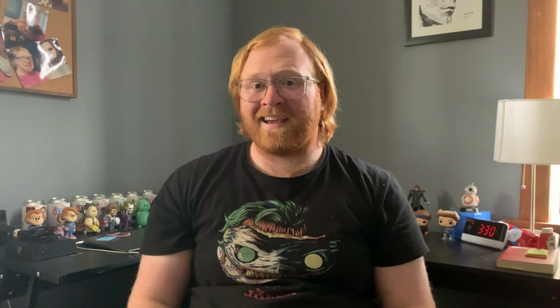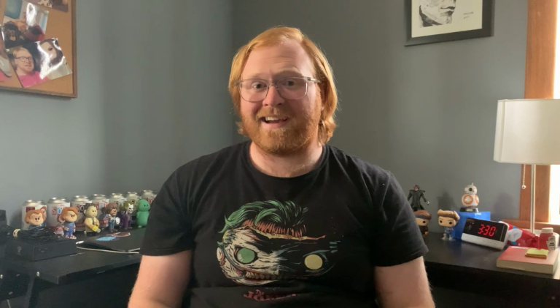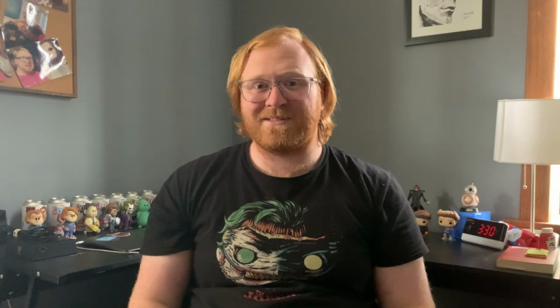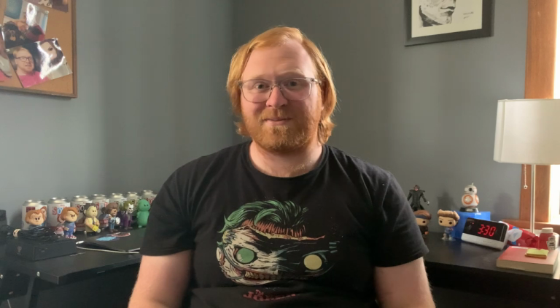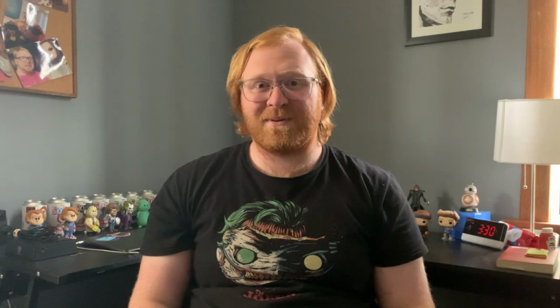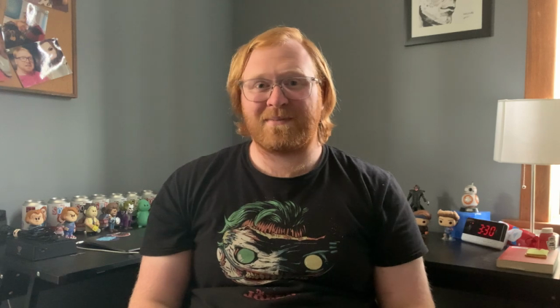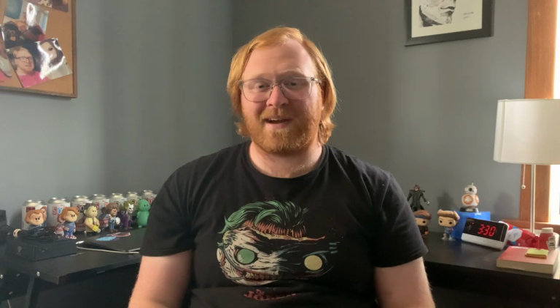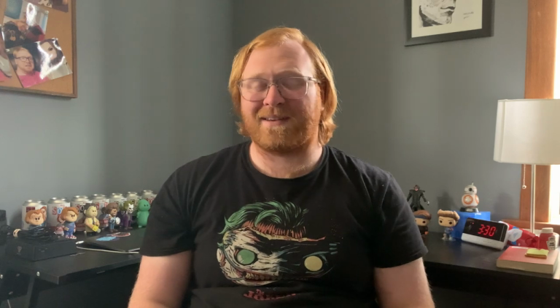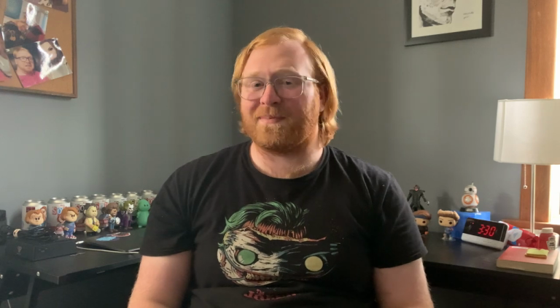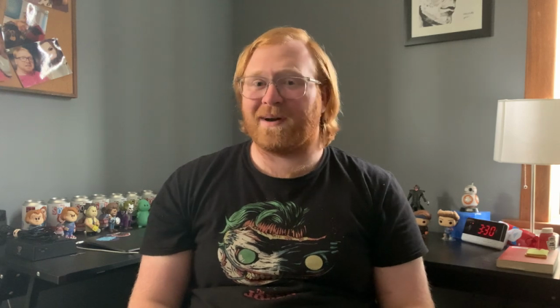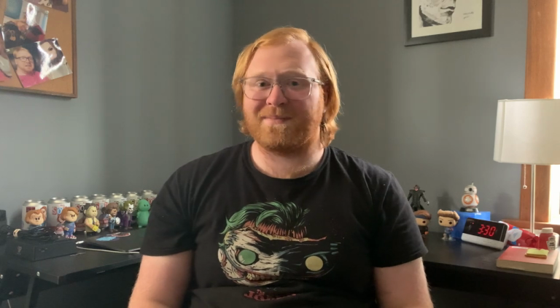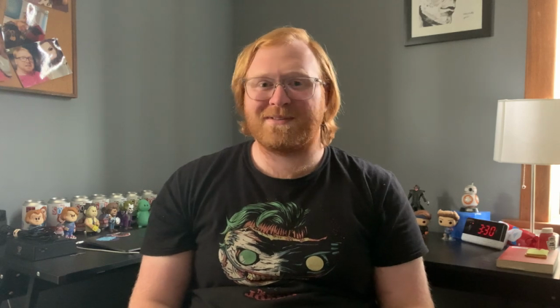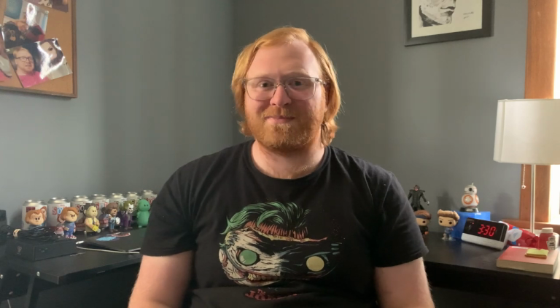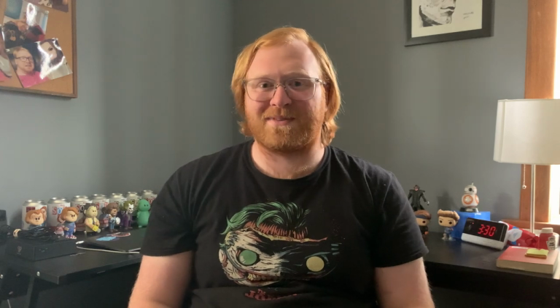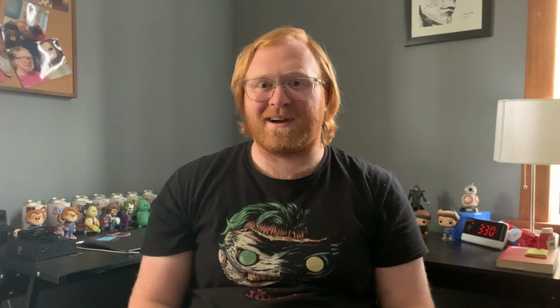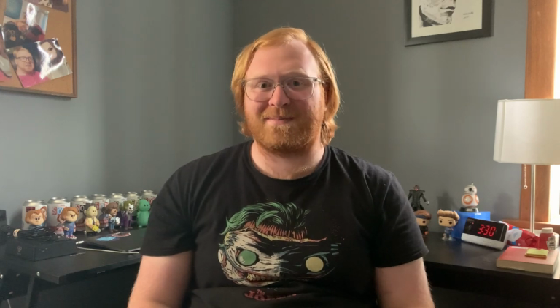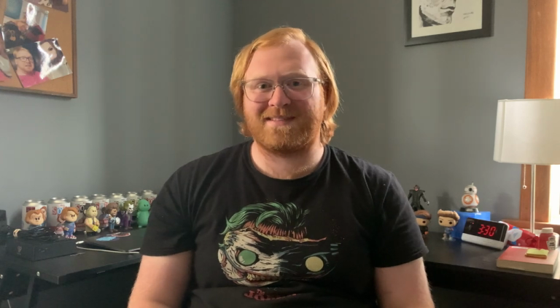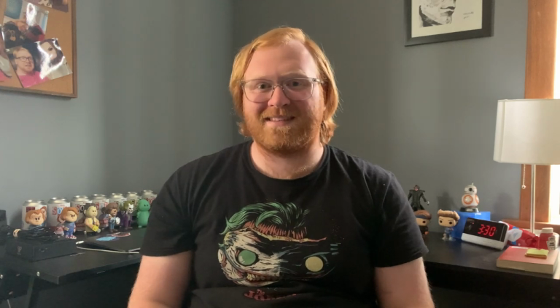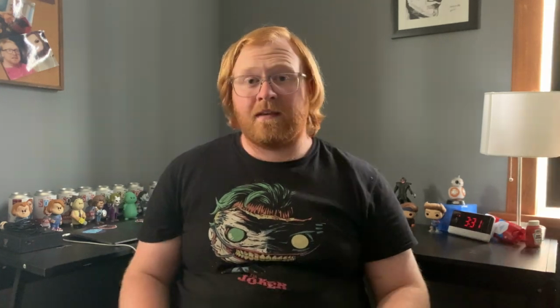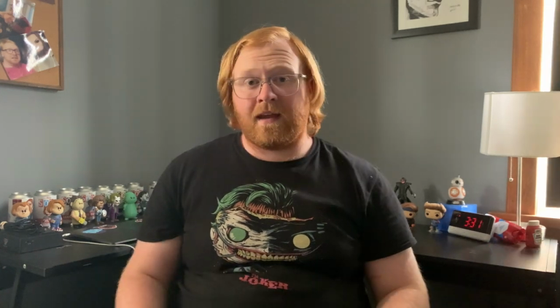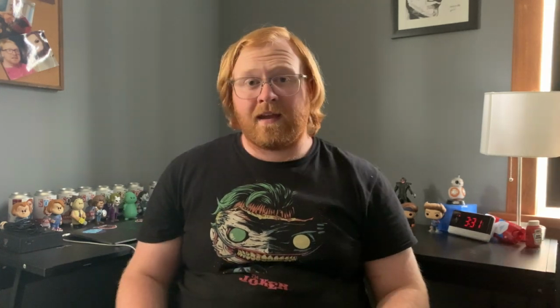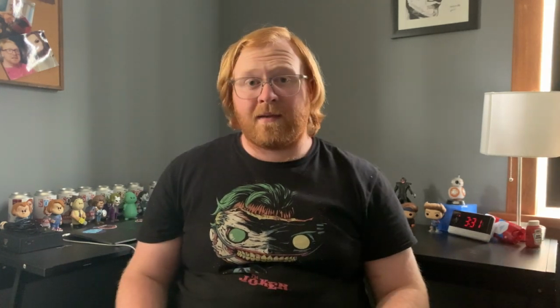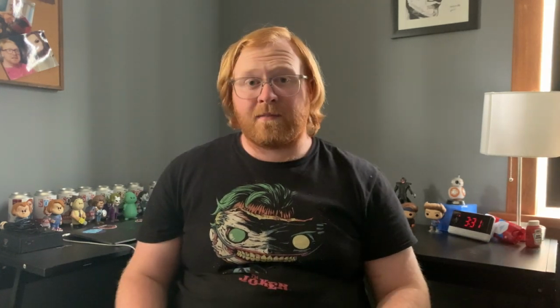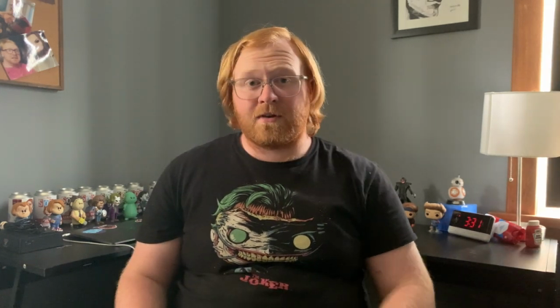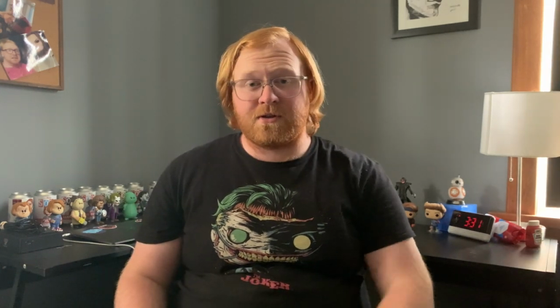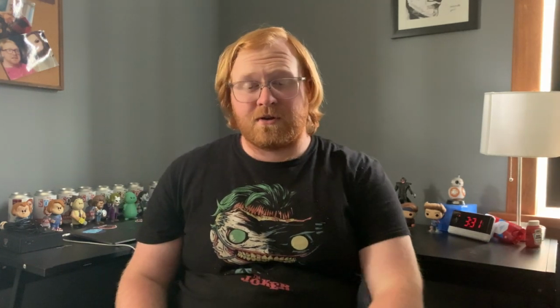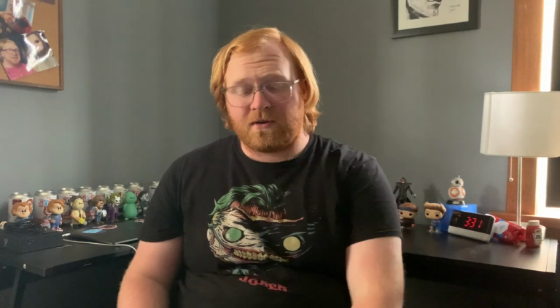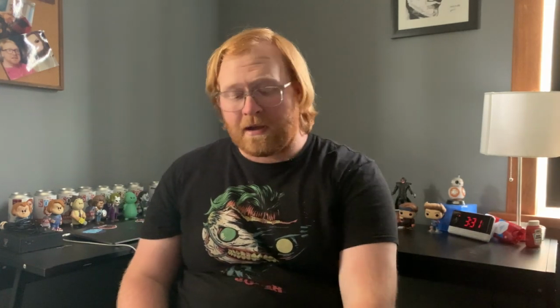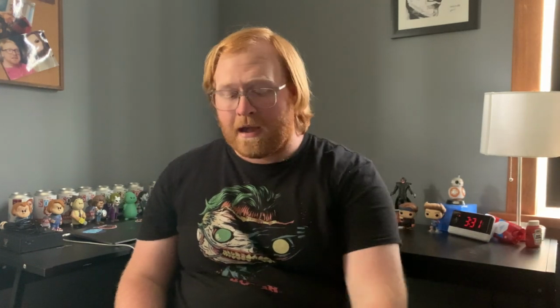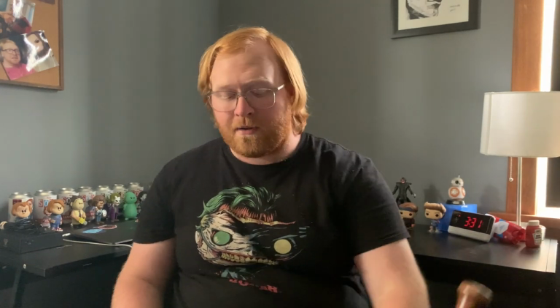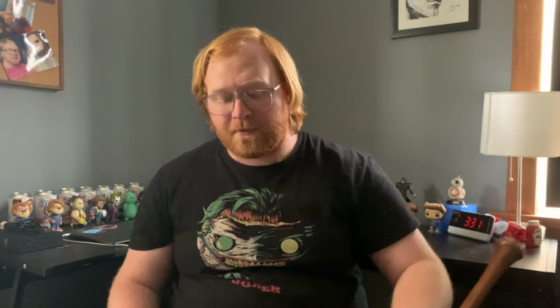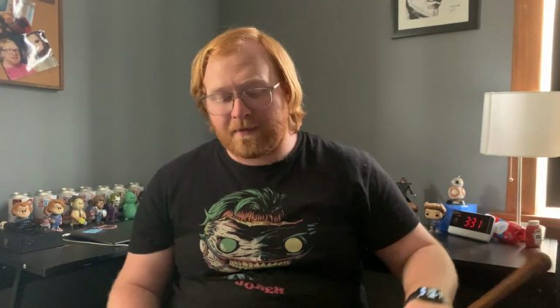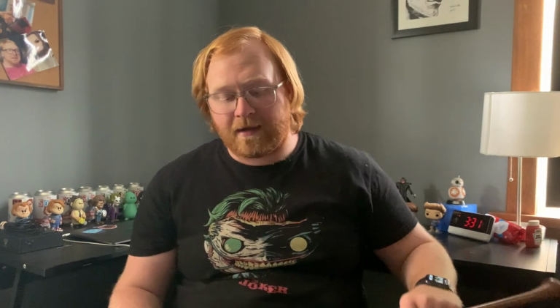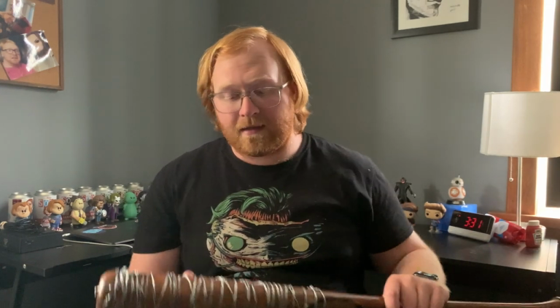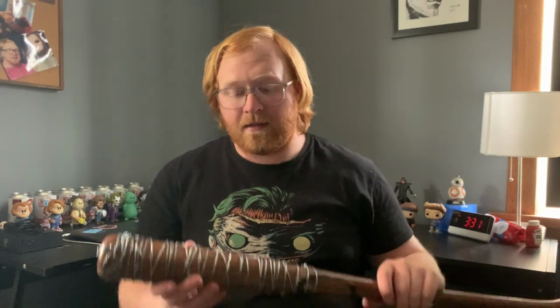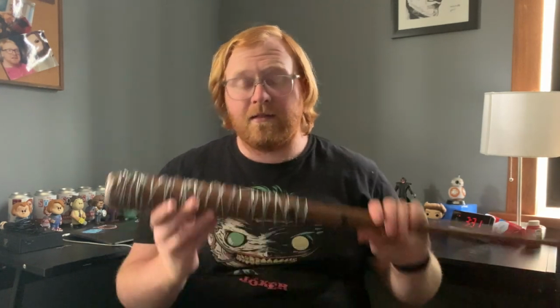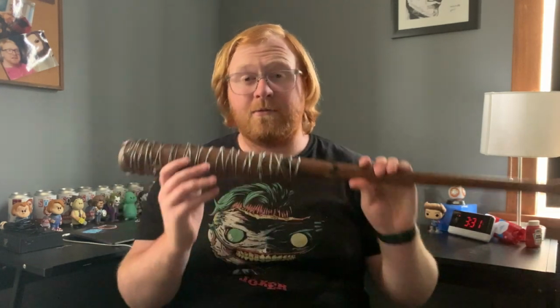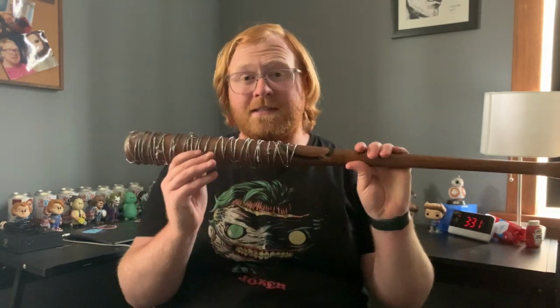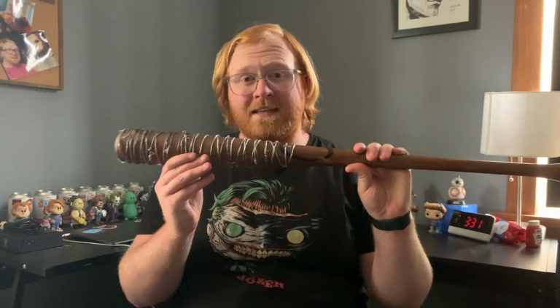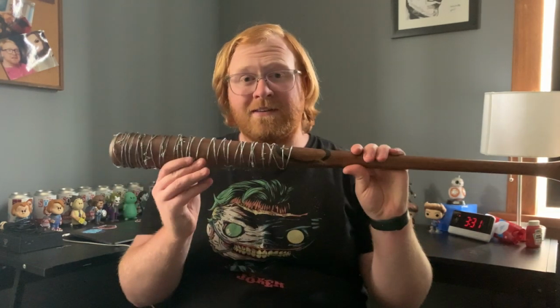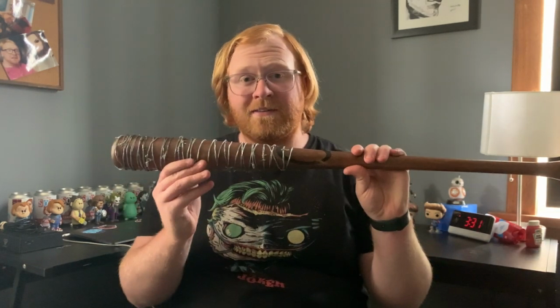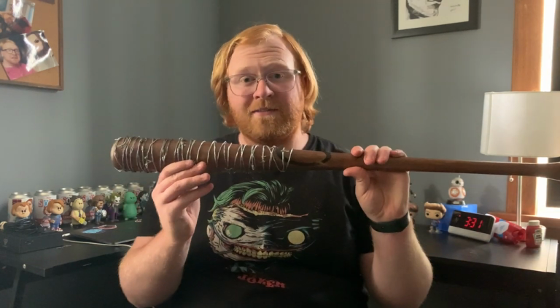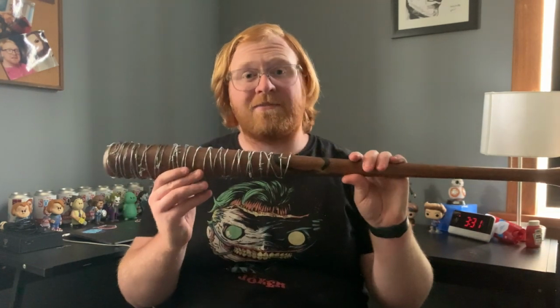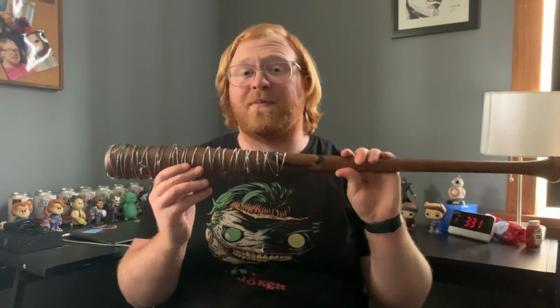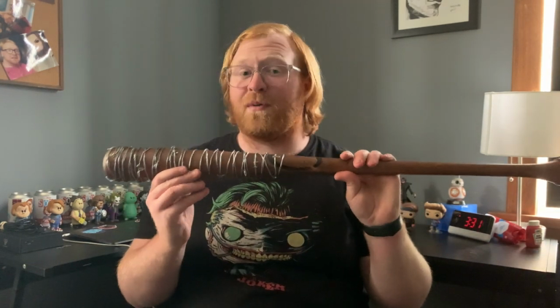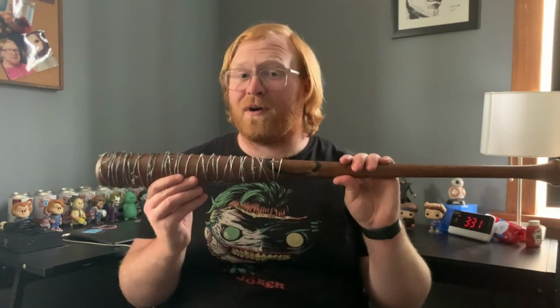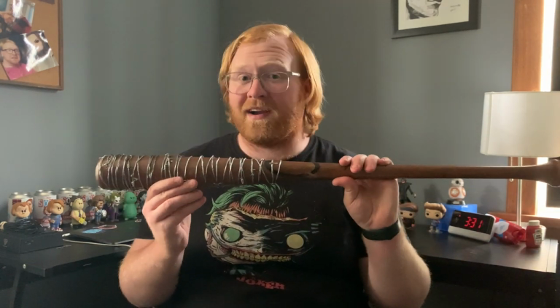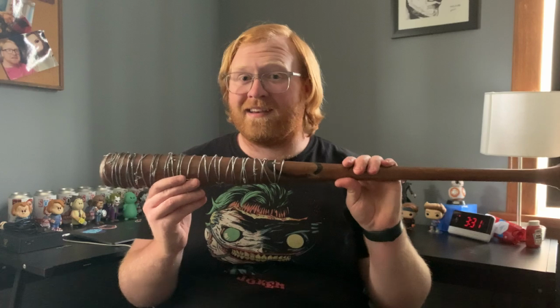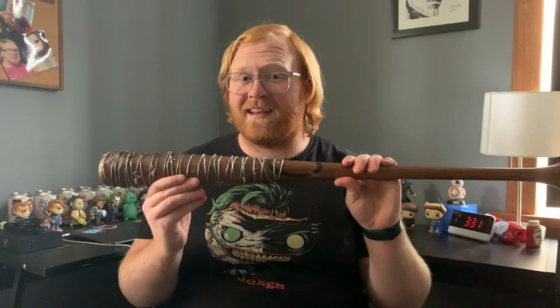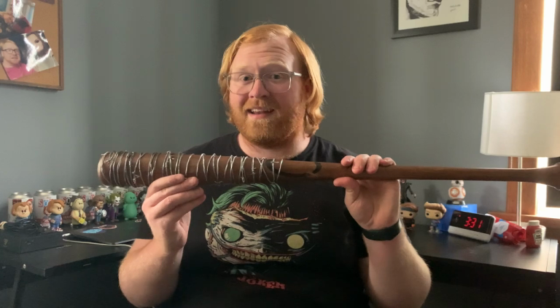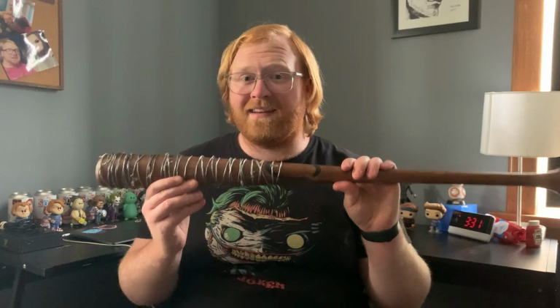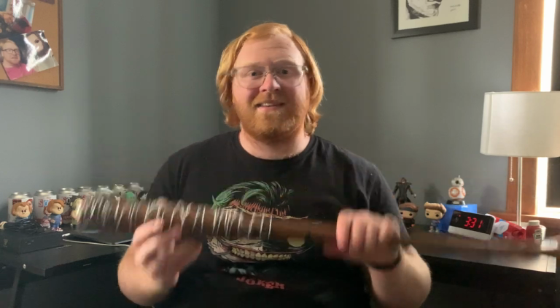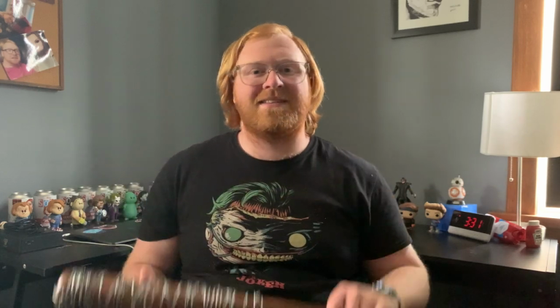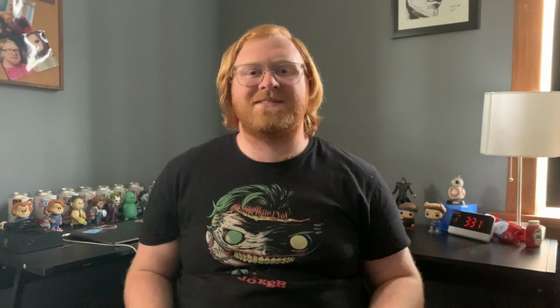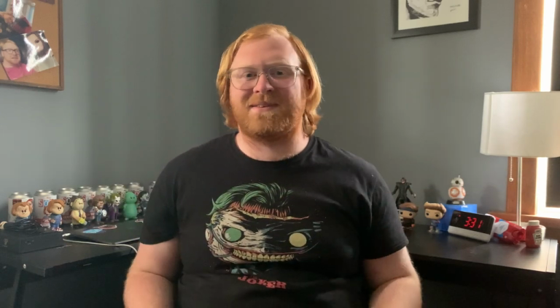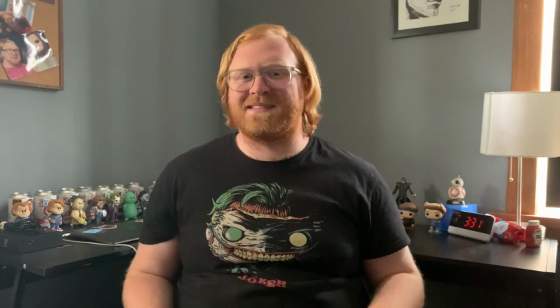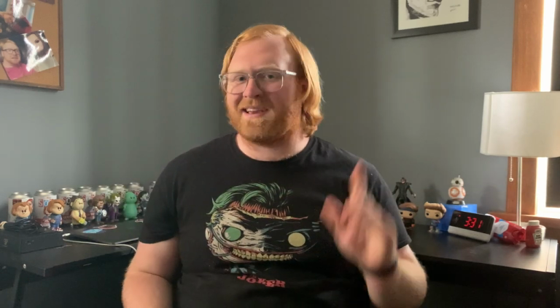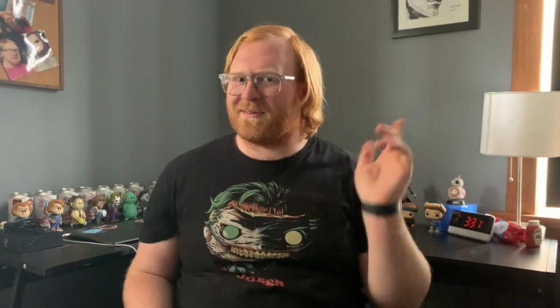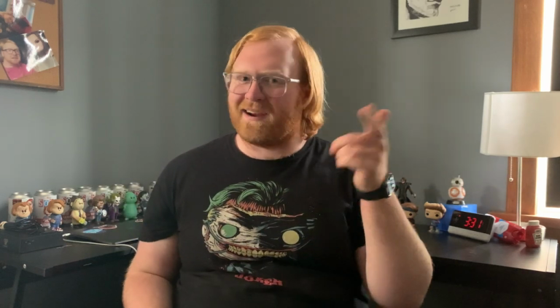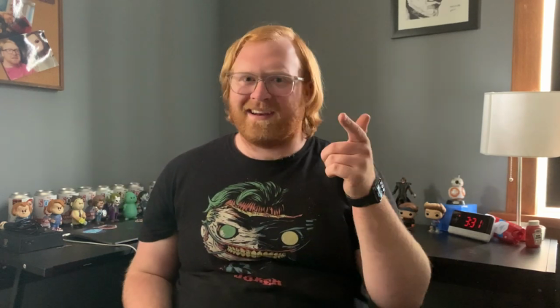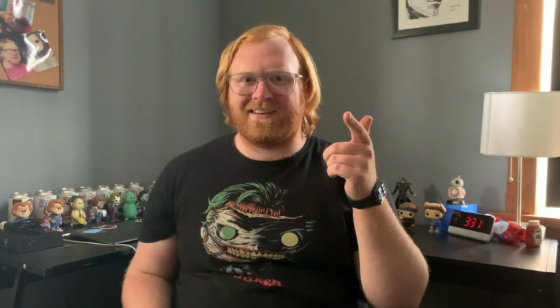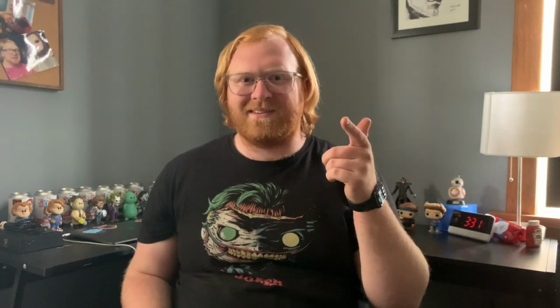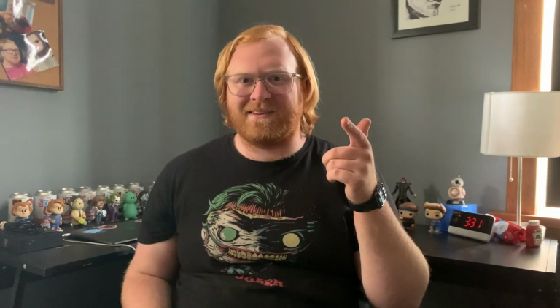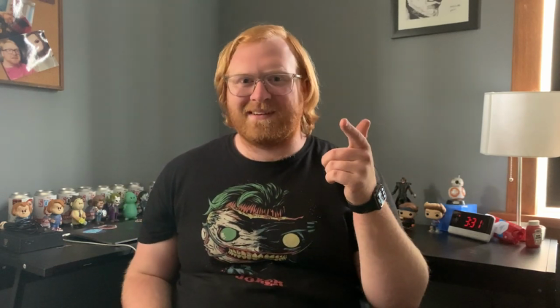Hey guys, welcome back to Pops and Props. Today I'm going to show you how to make Lucille from The Walking Dead. So let's get right into it.